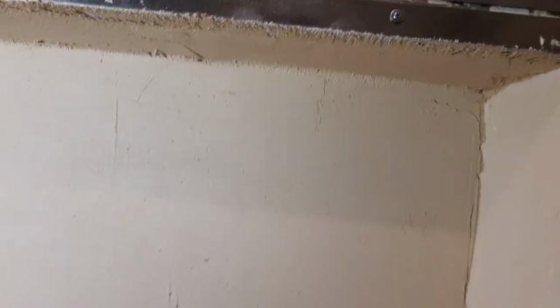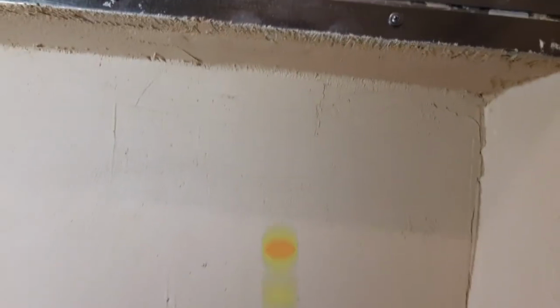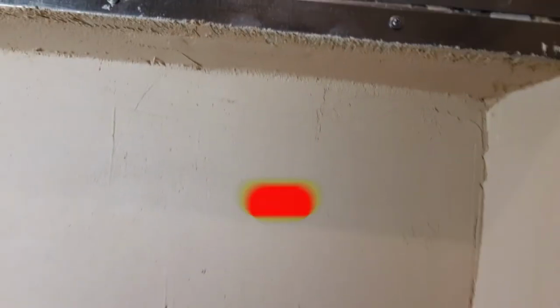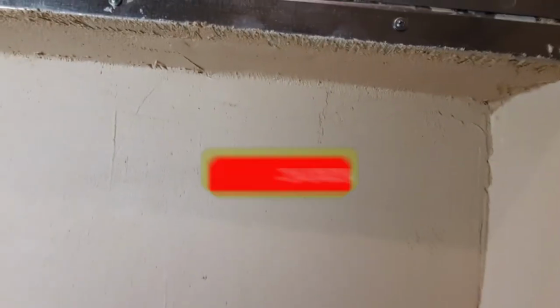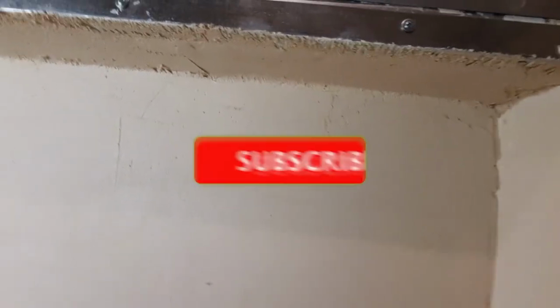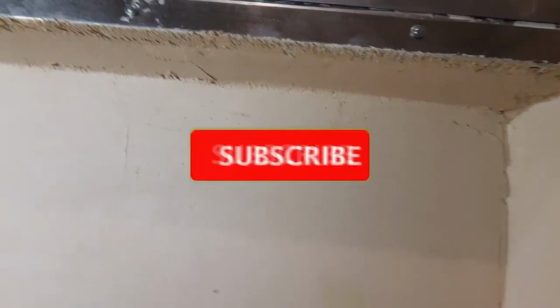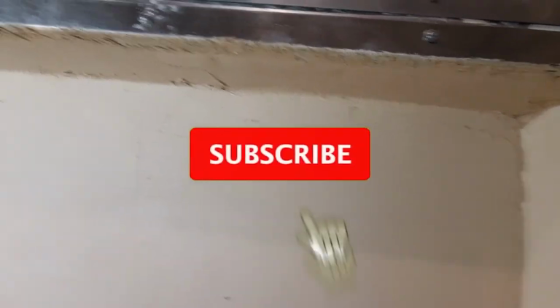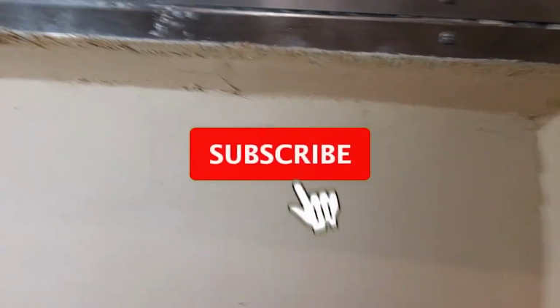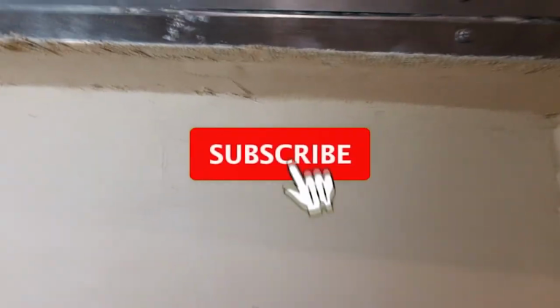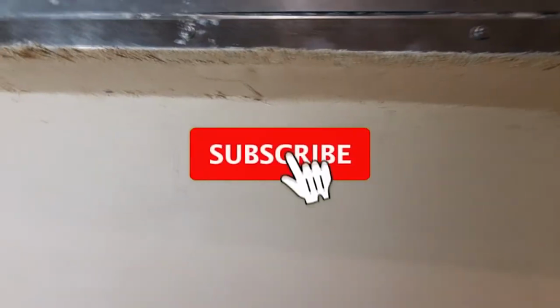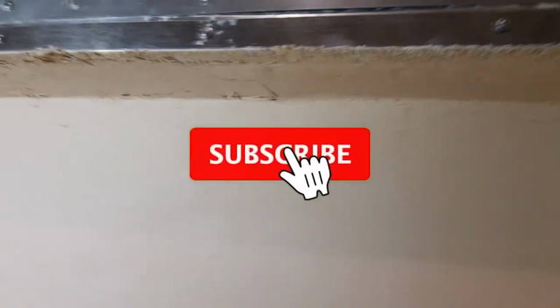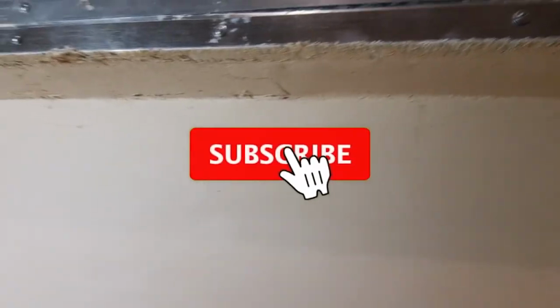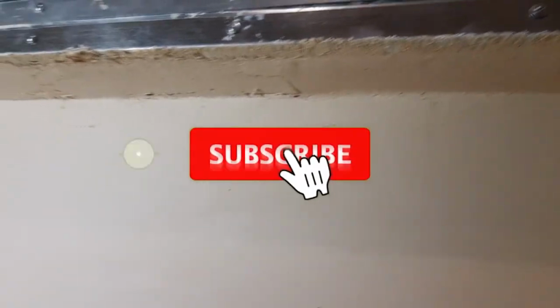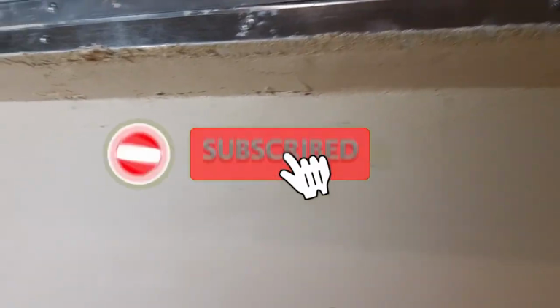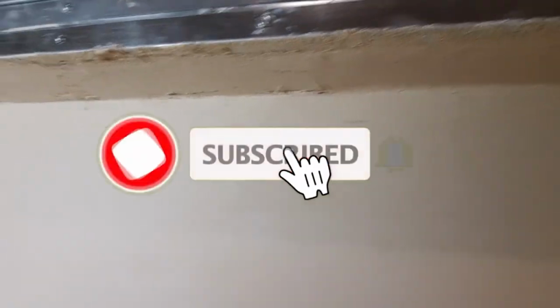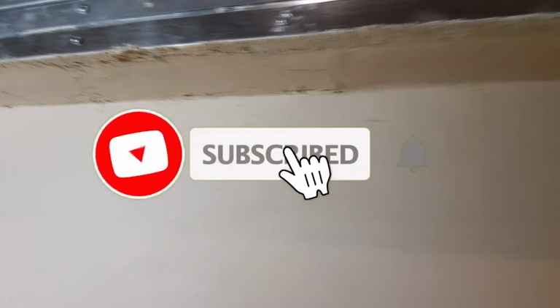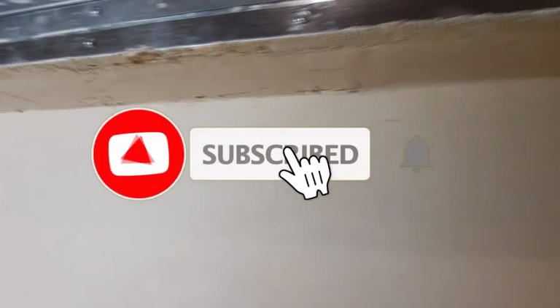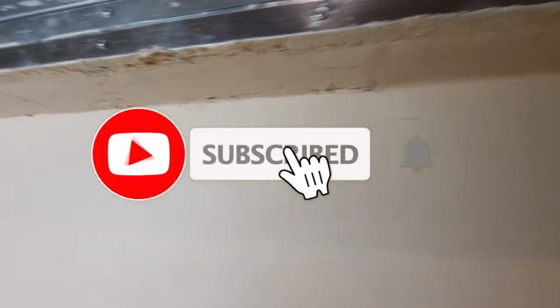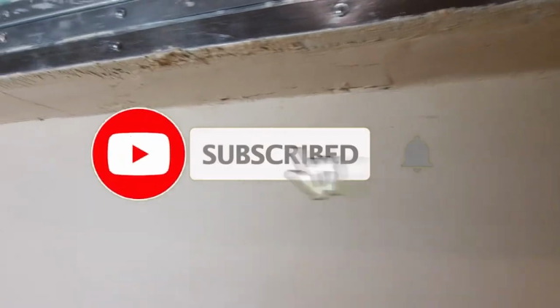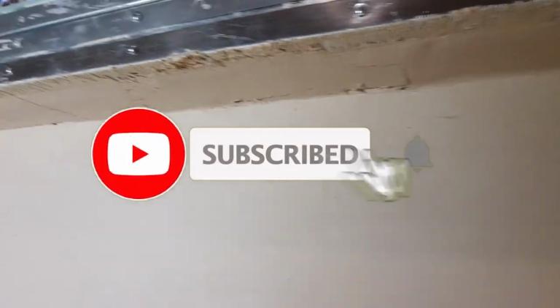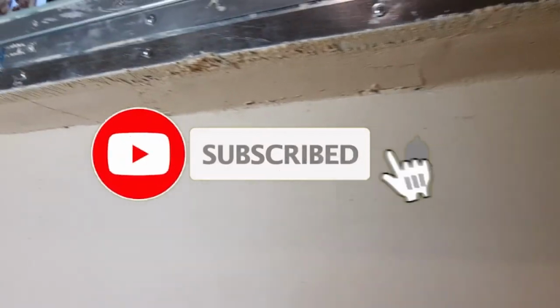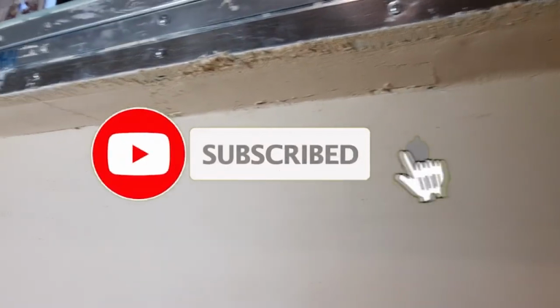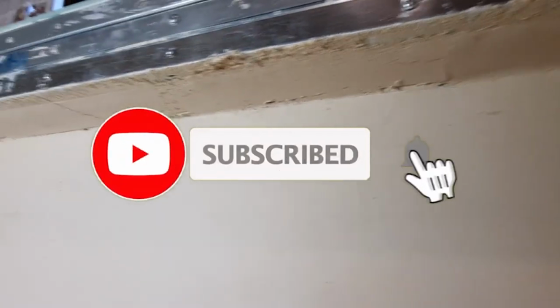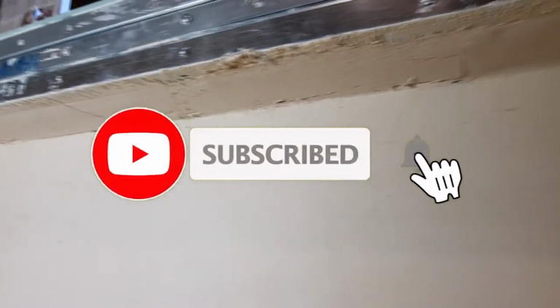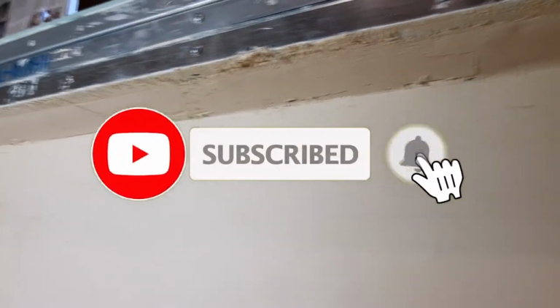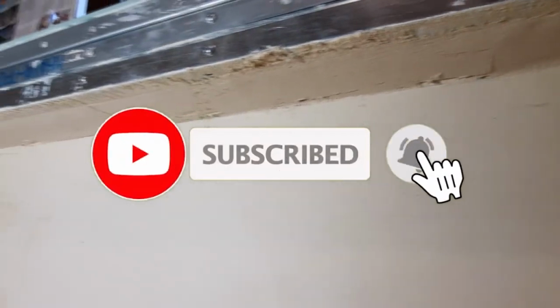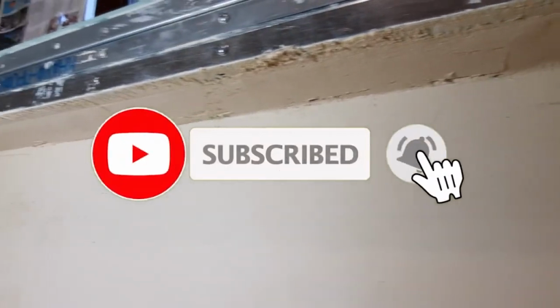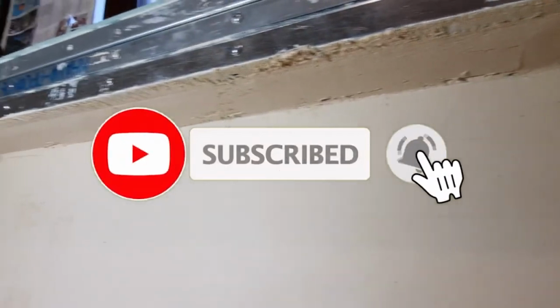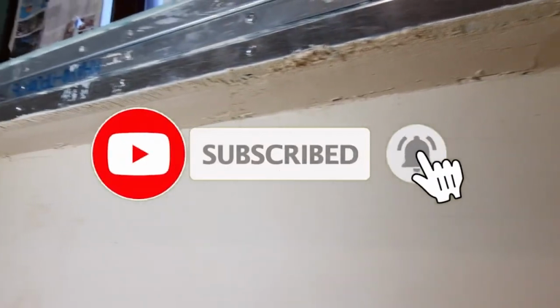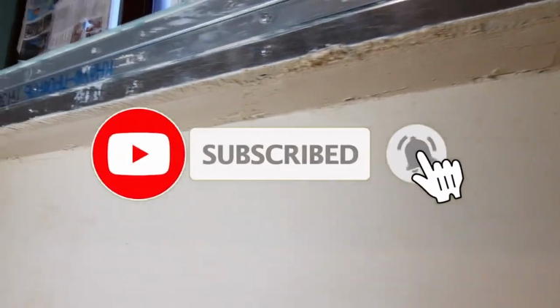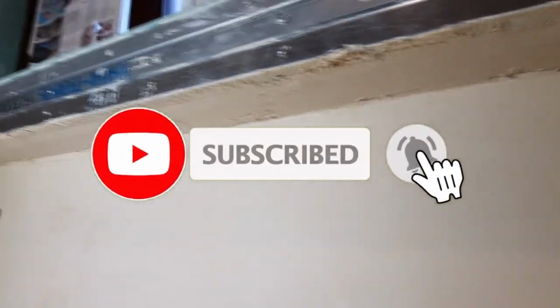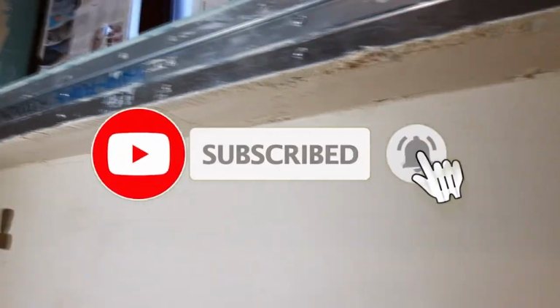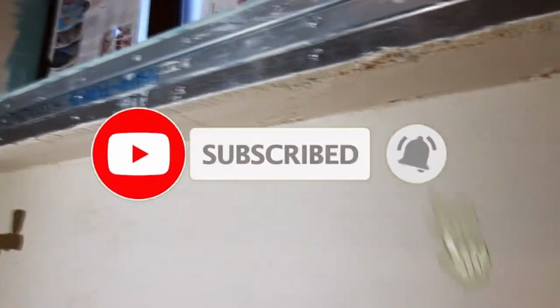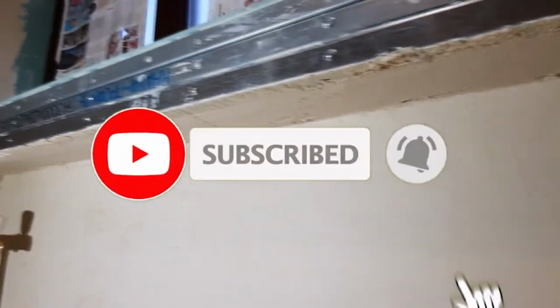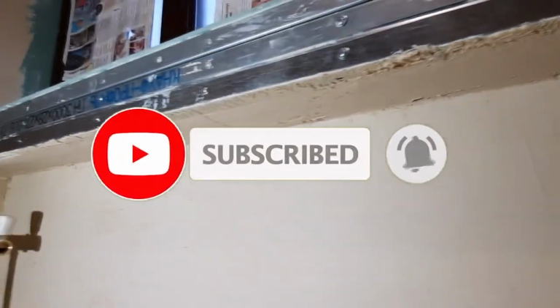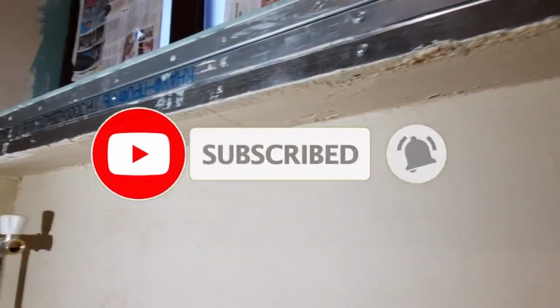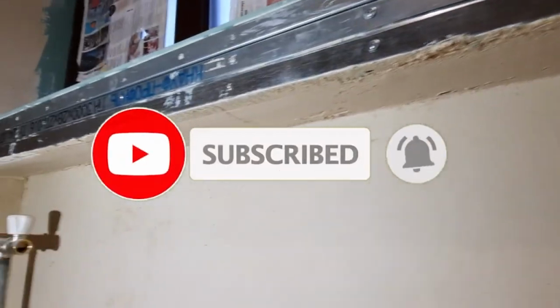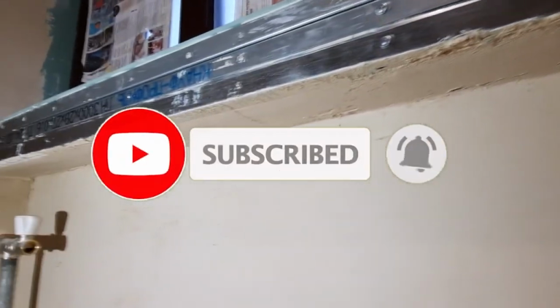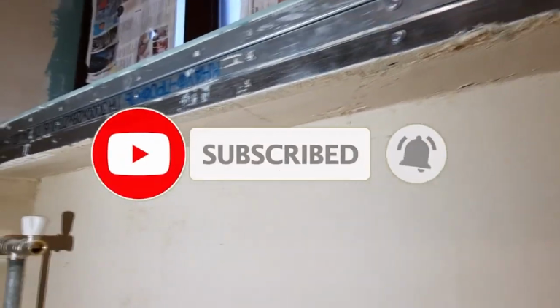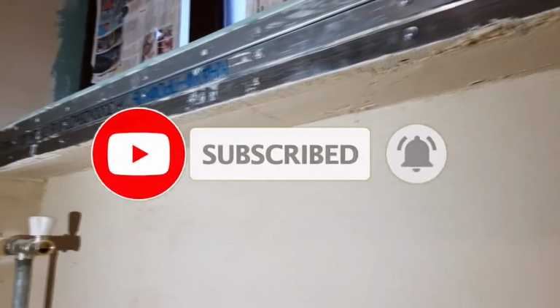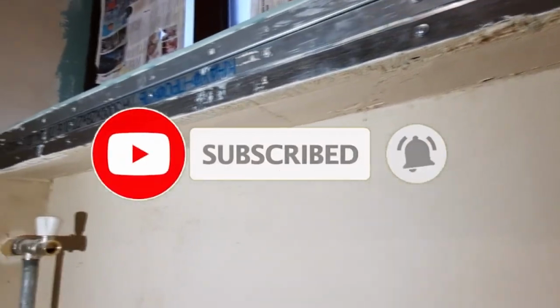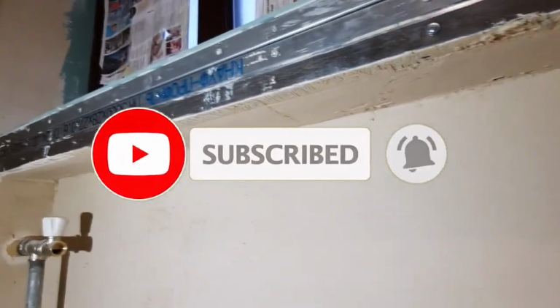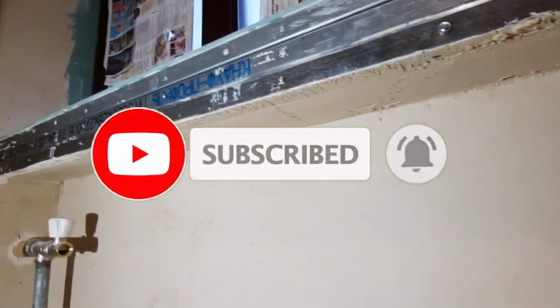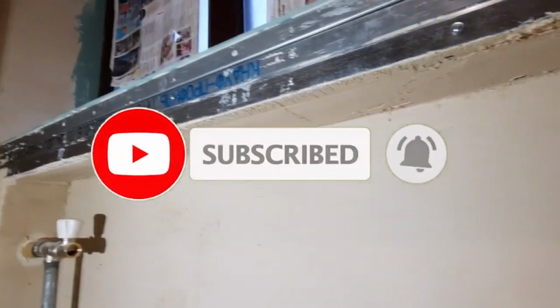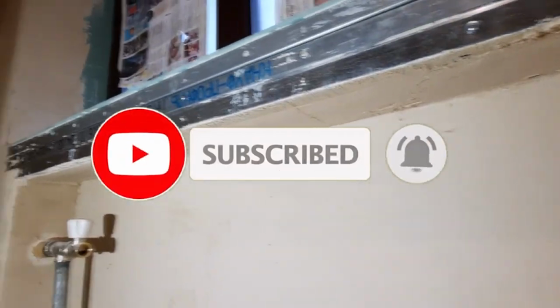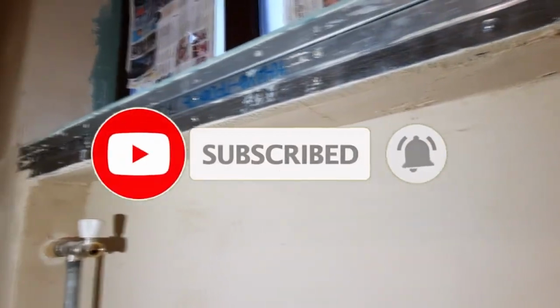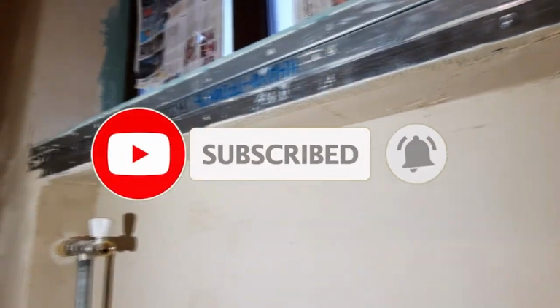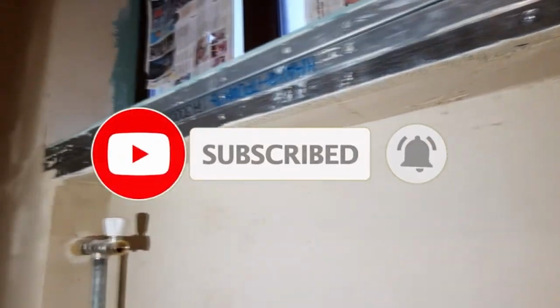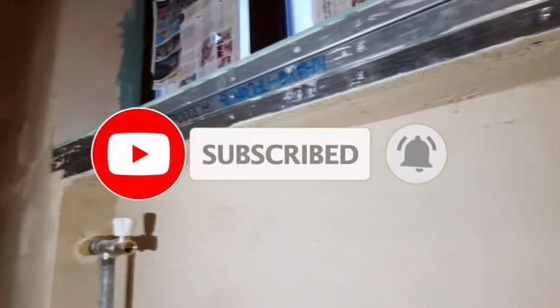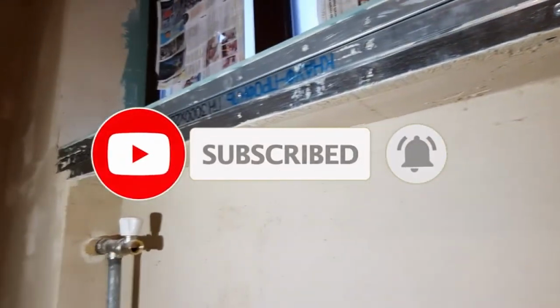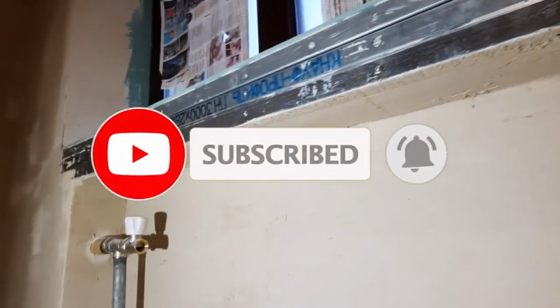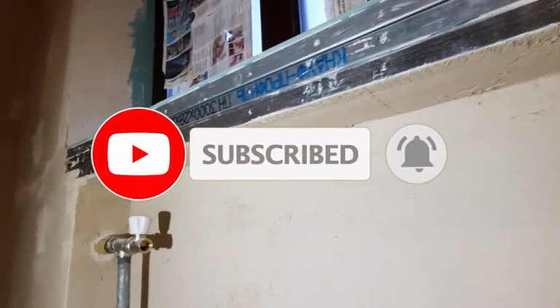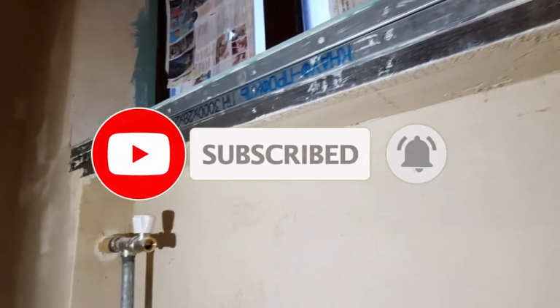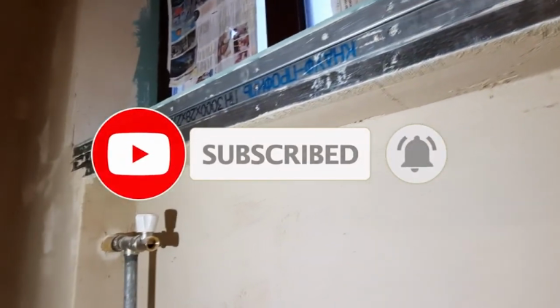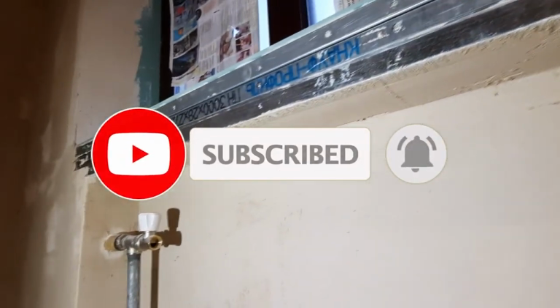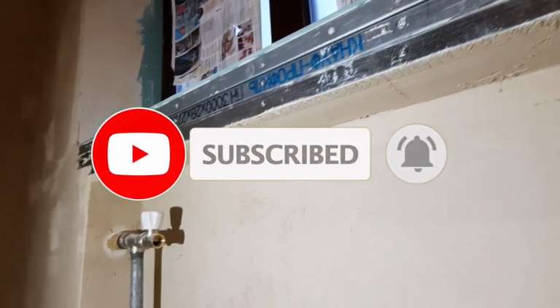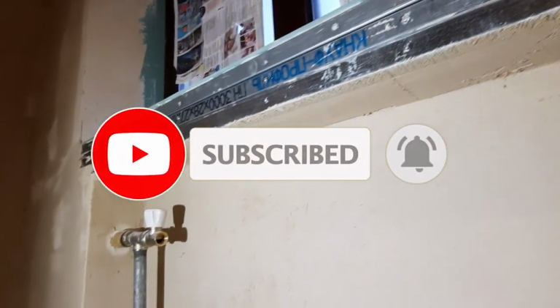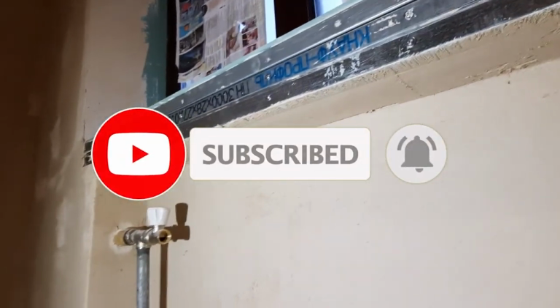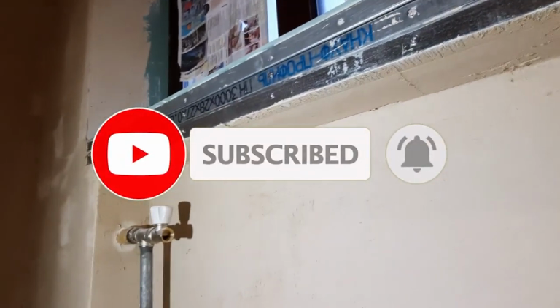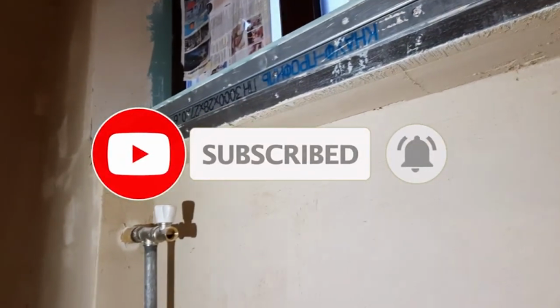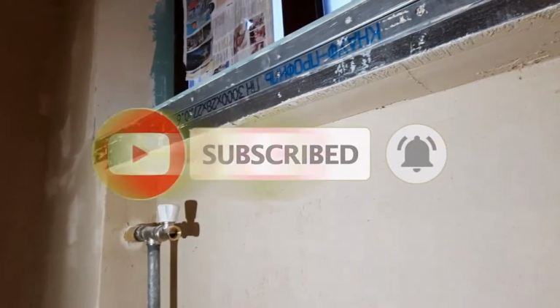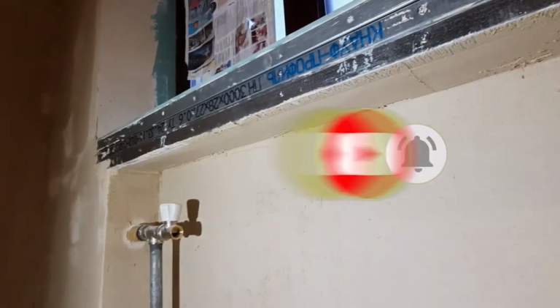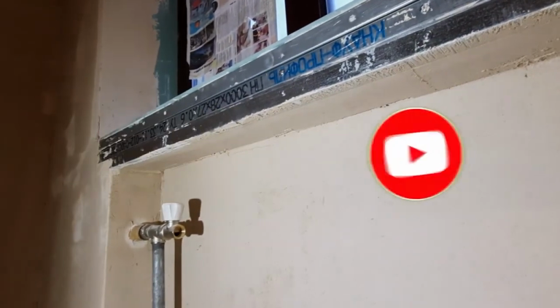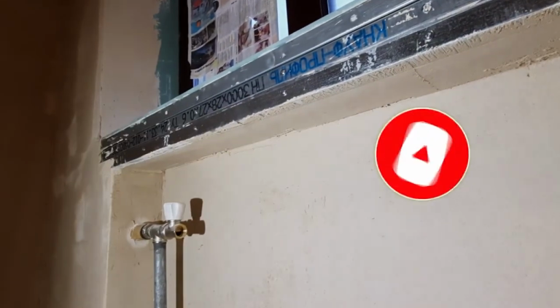That's all. I wish everyone even walls. Subscribe to my channel, good luck, and see you soon.